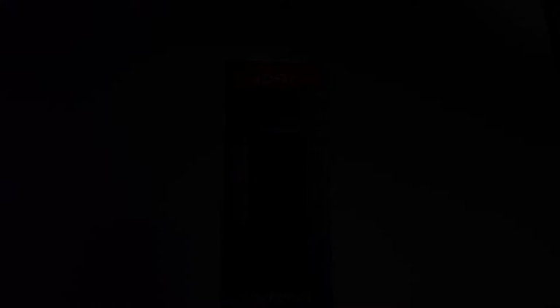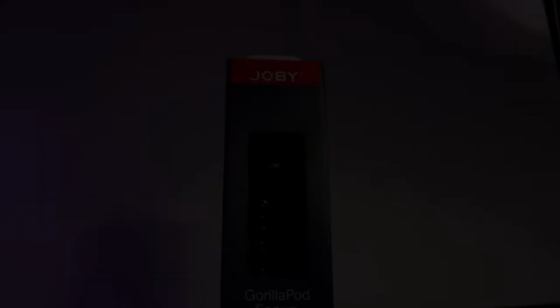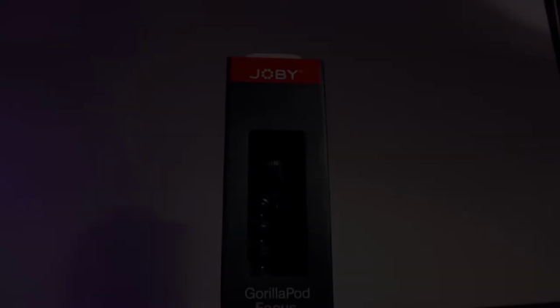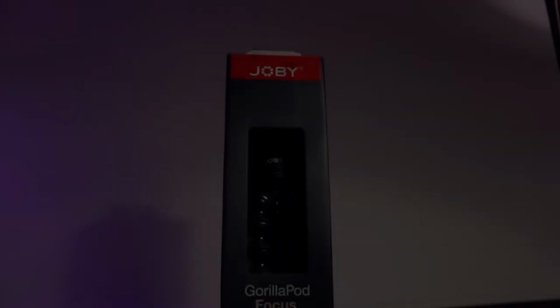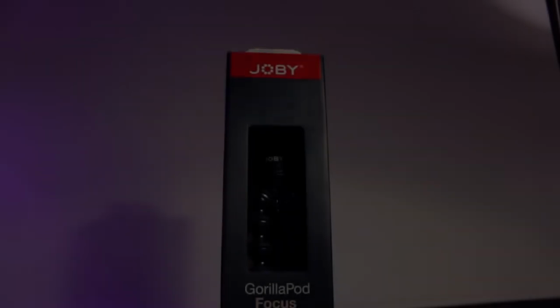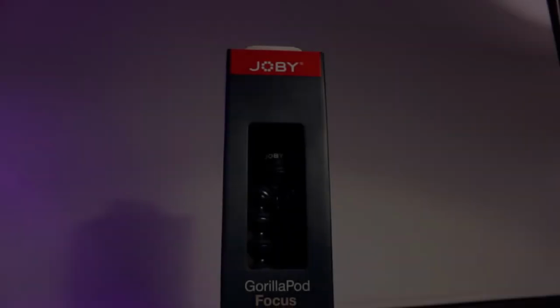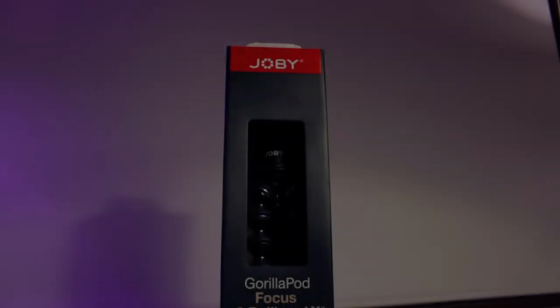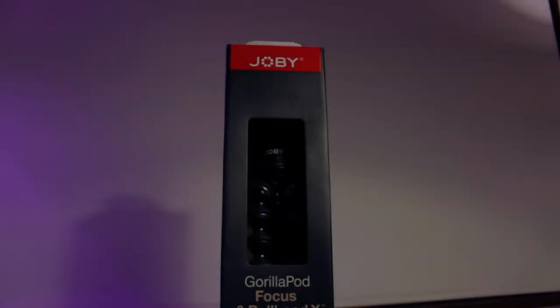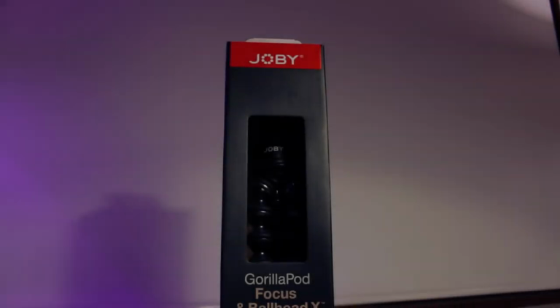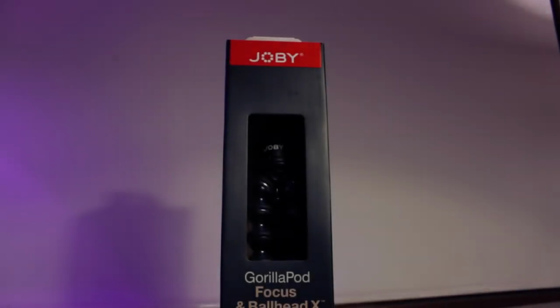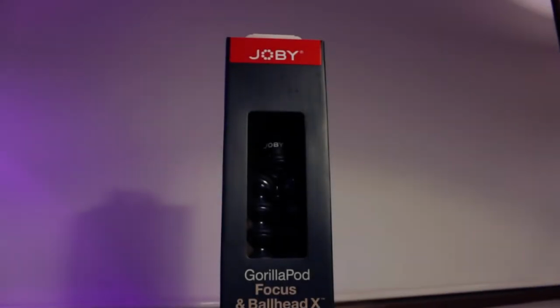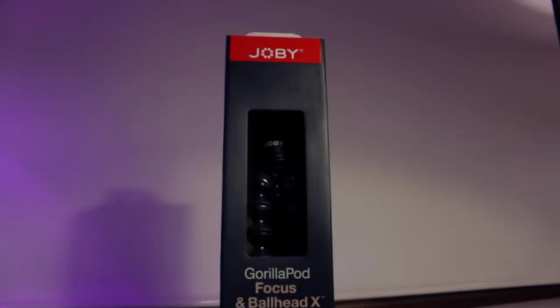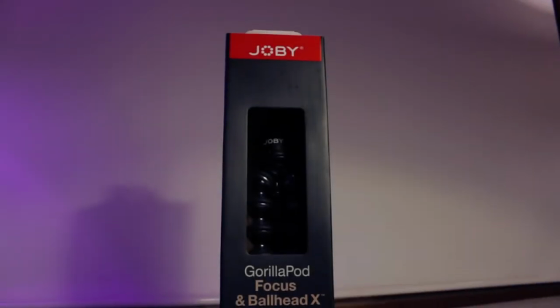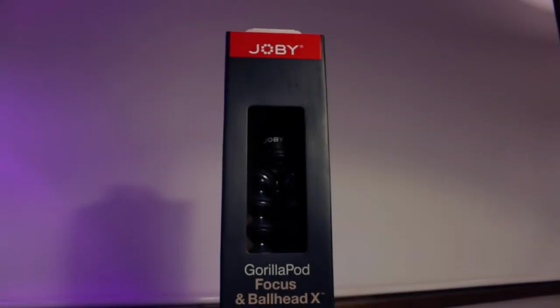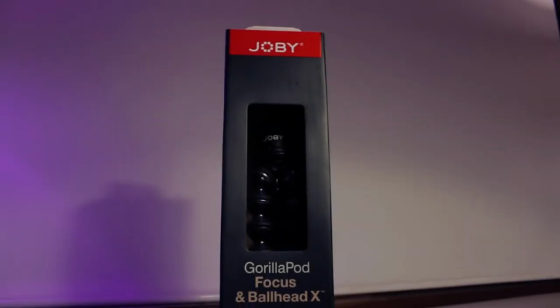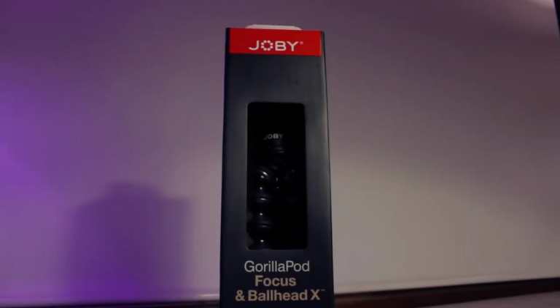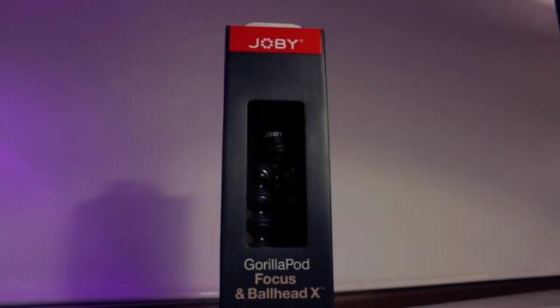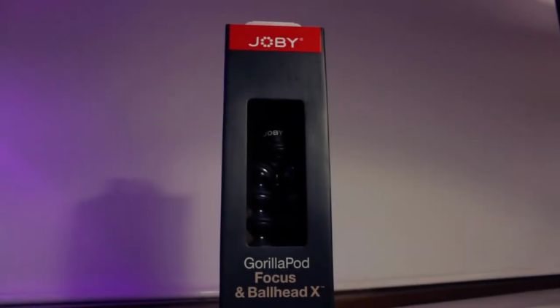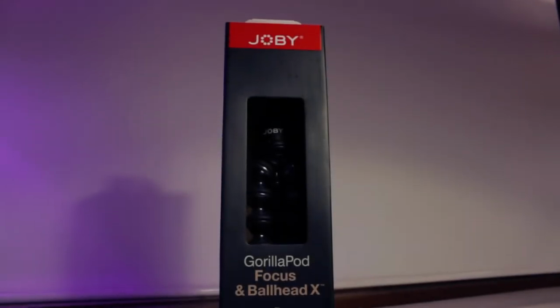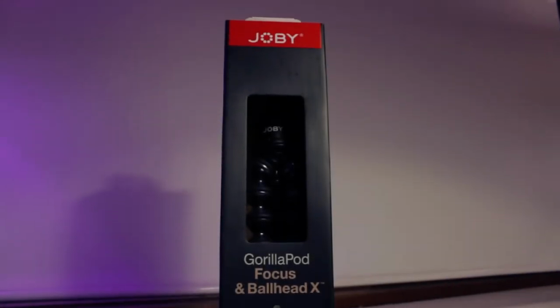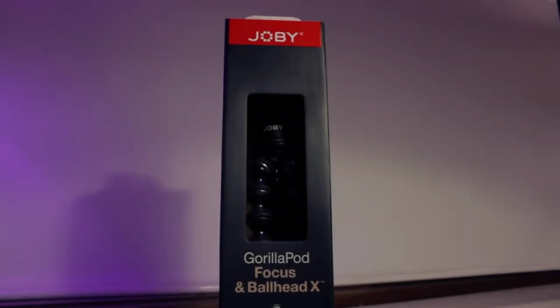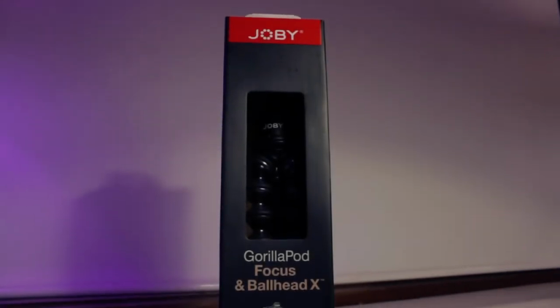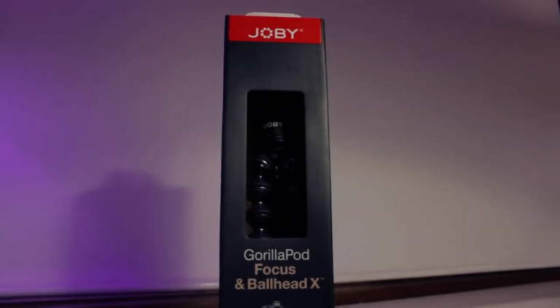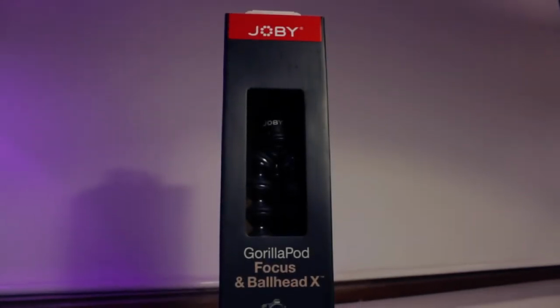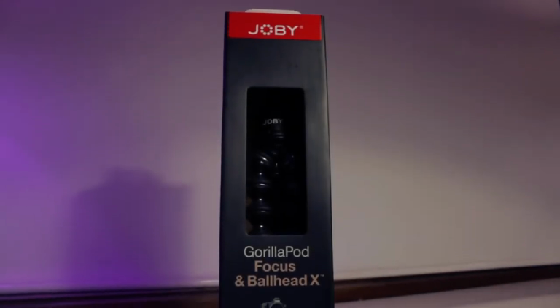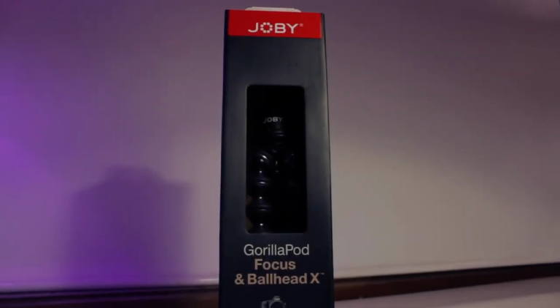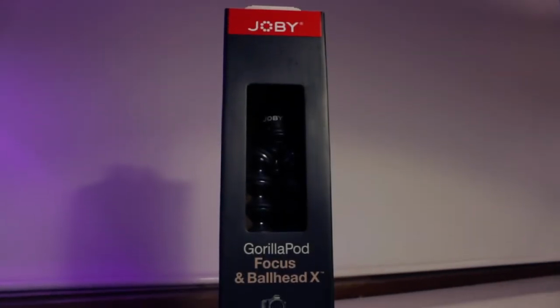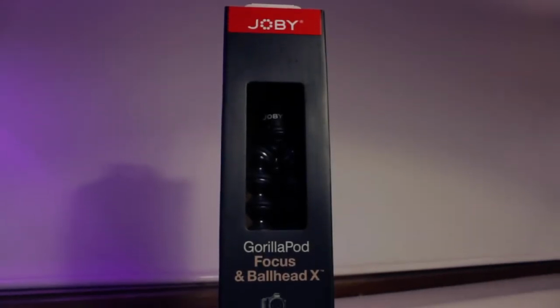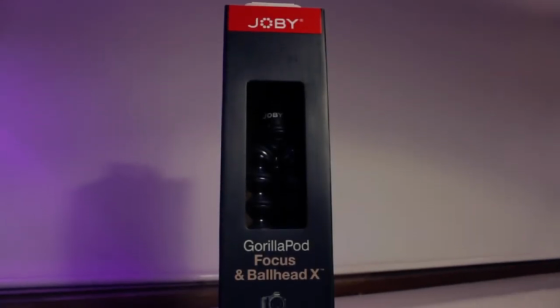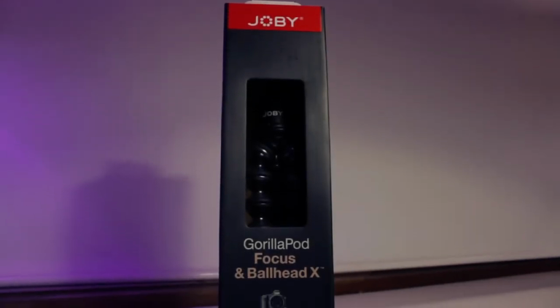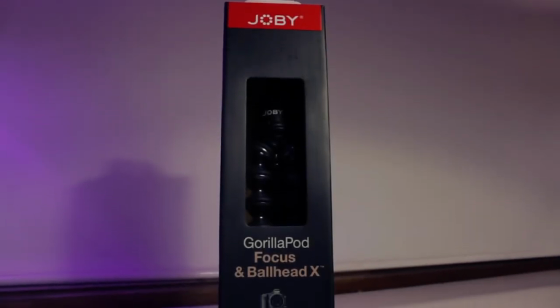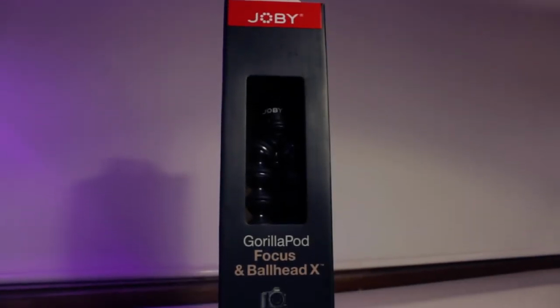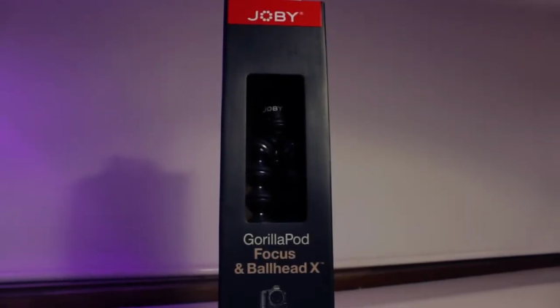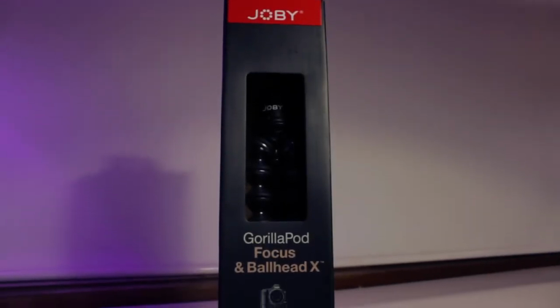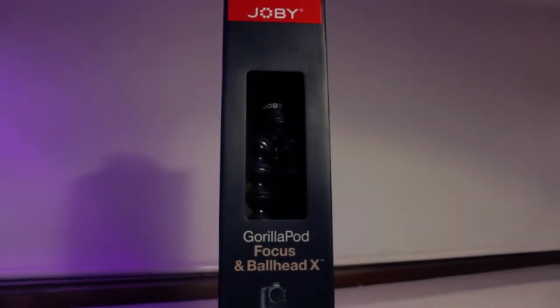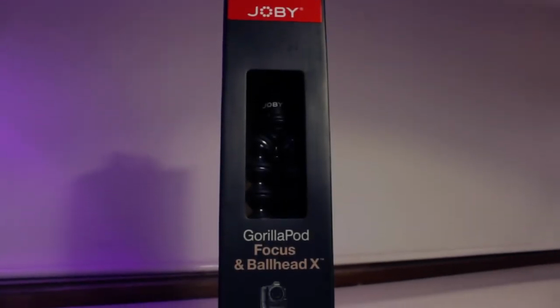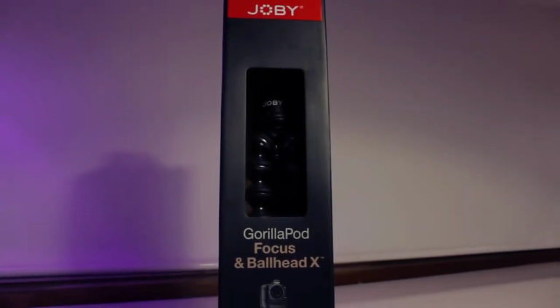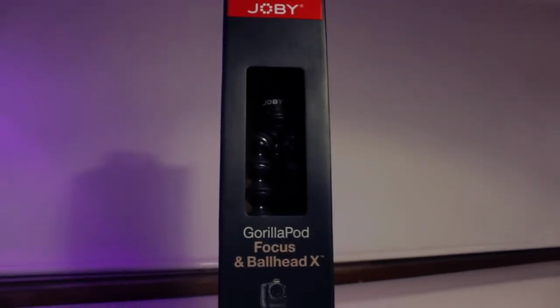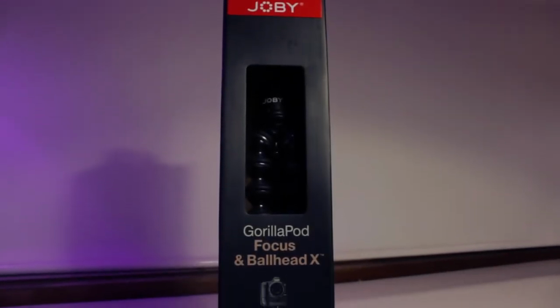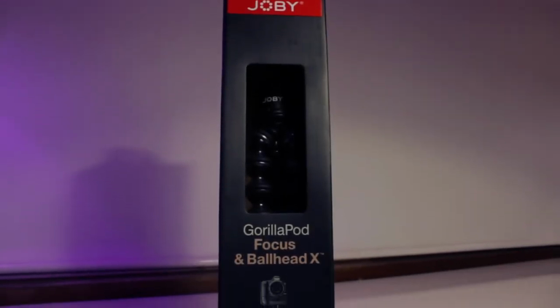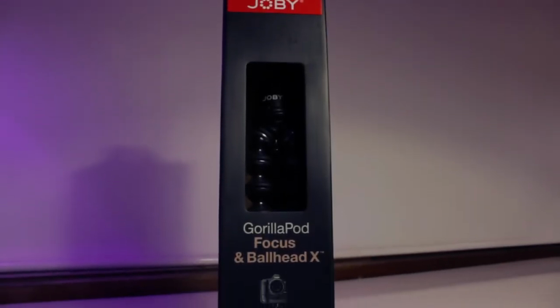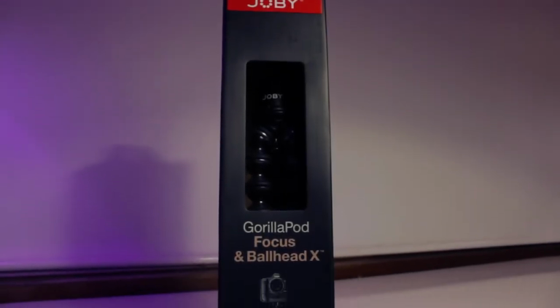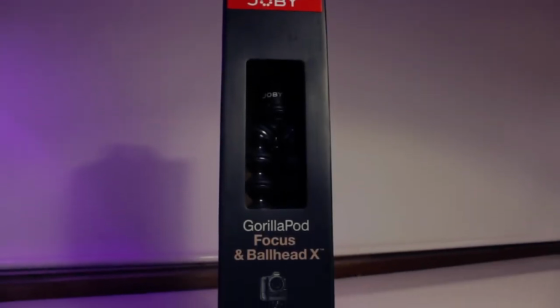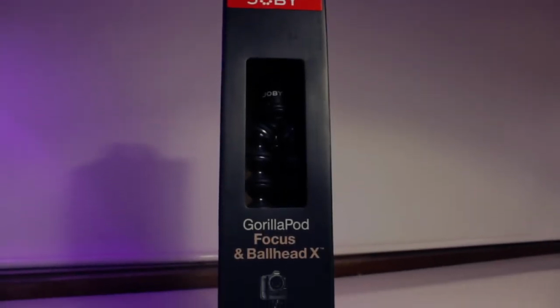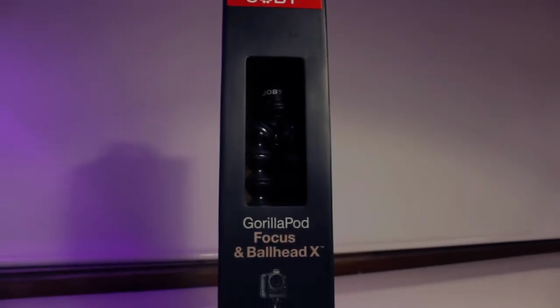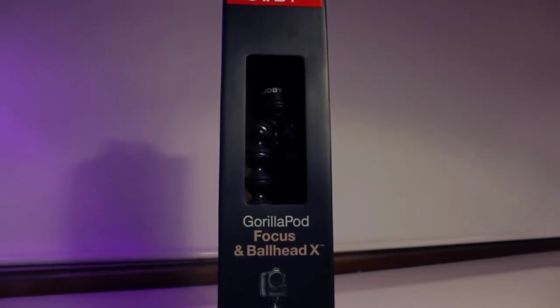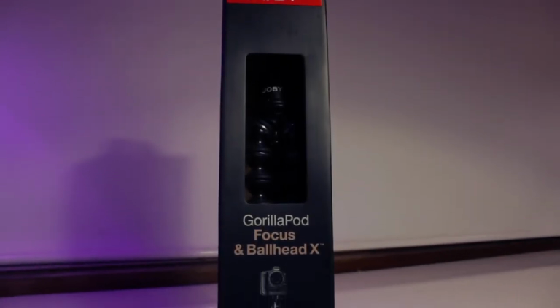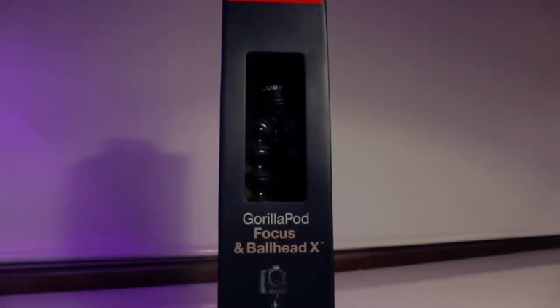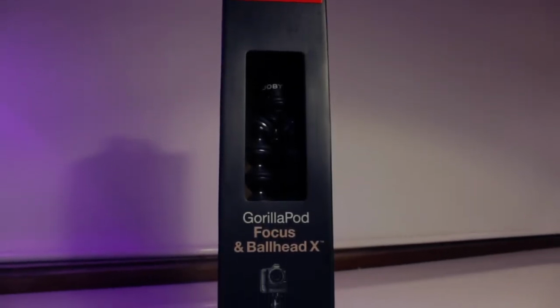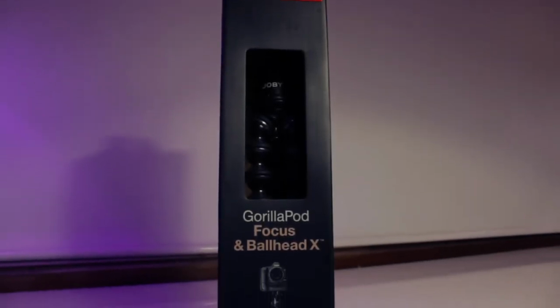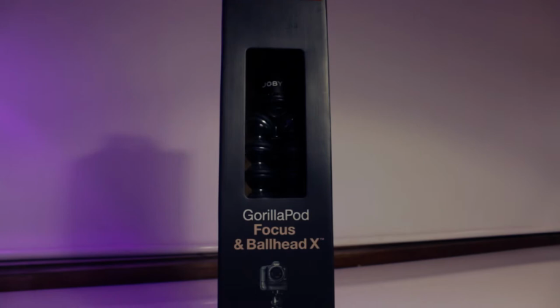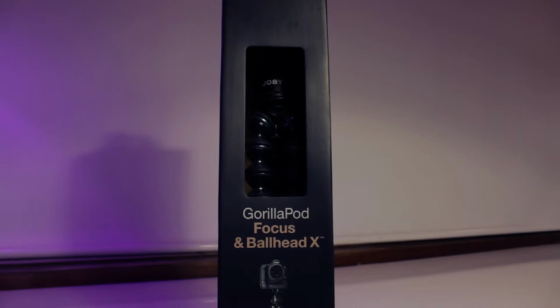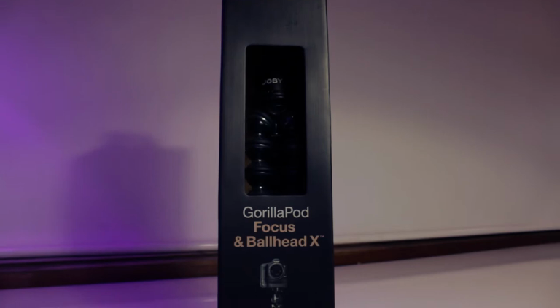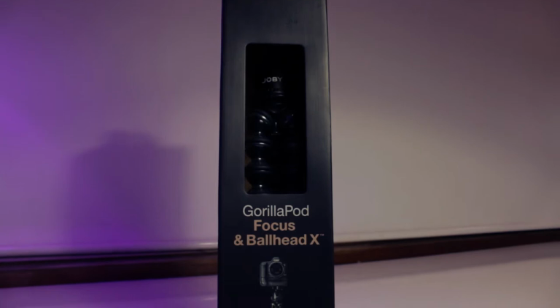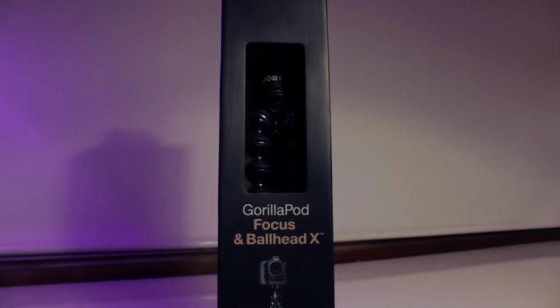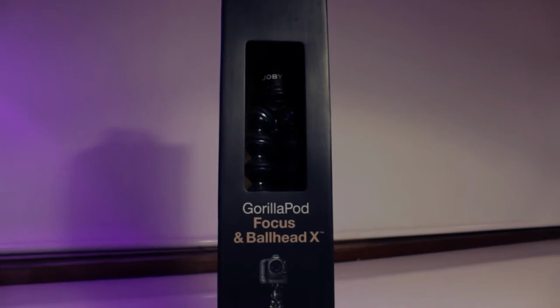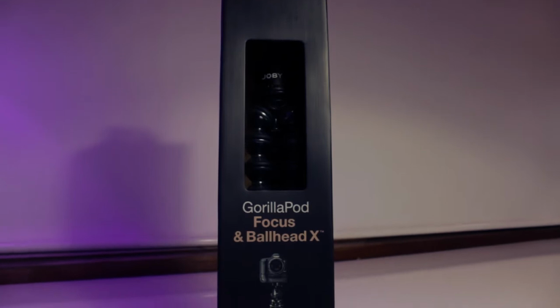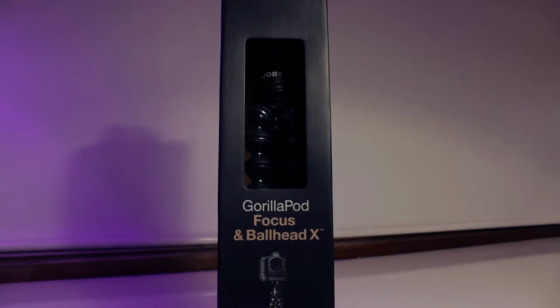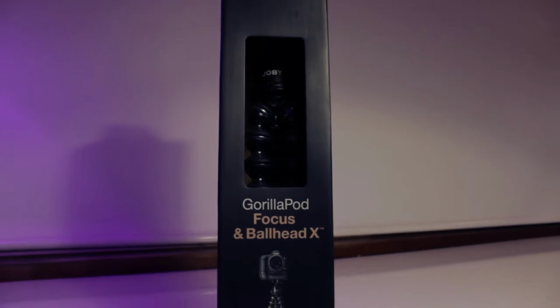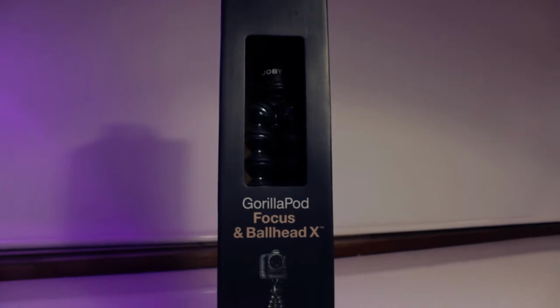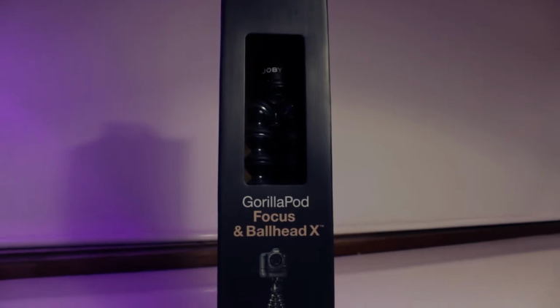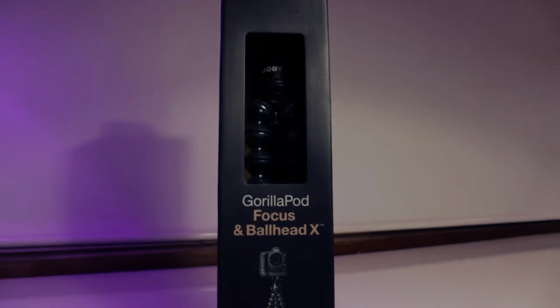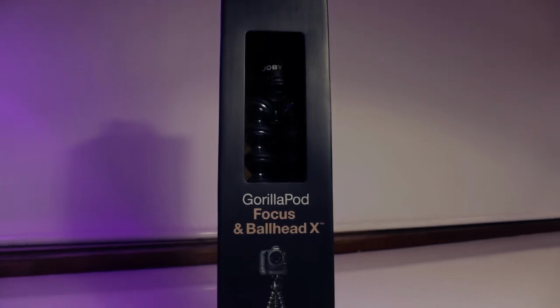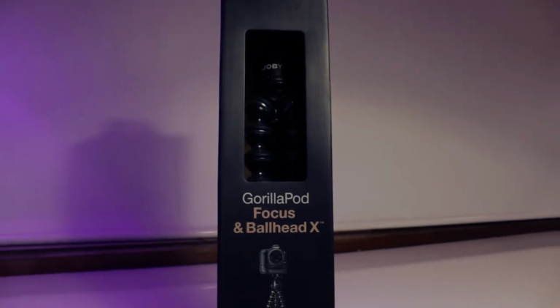What's up guys, Sammy here and today I'm going to be taking a look at the Joby Gorillapod Focus with the Ballhead X.